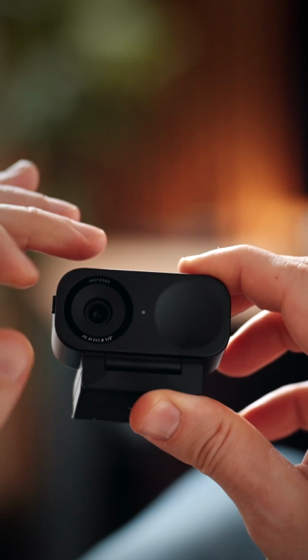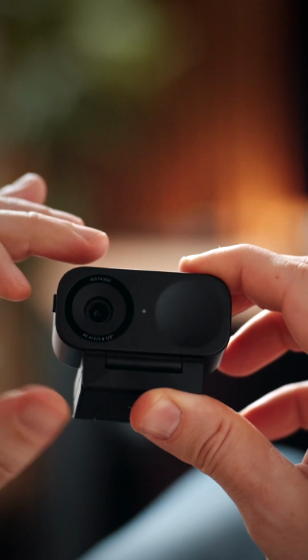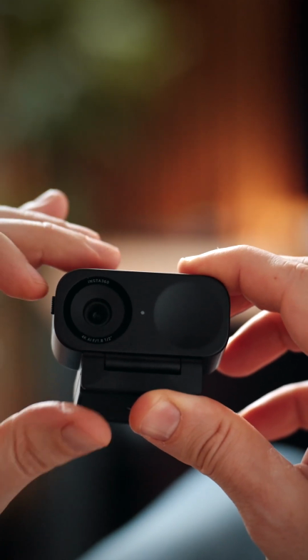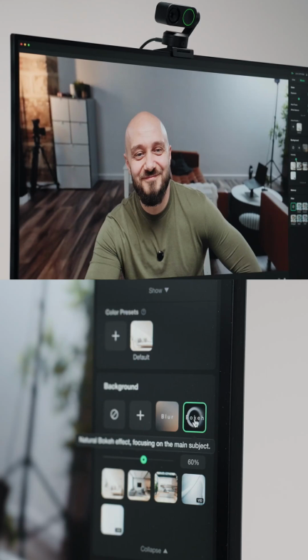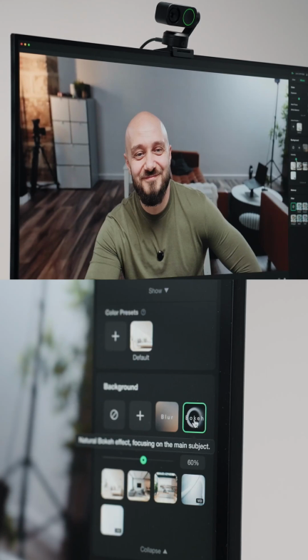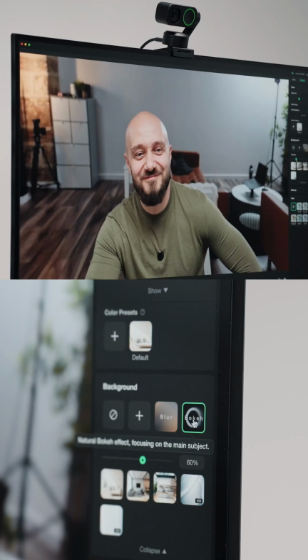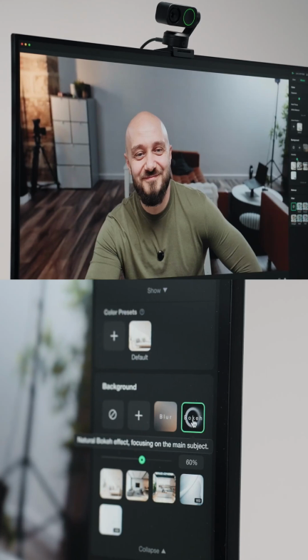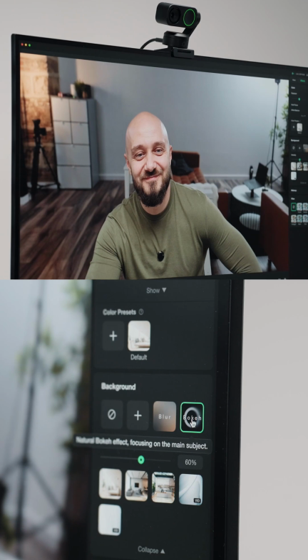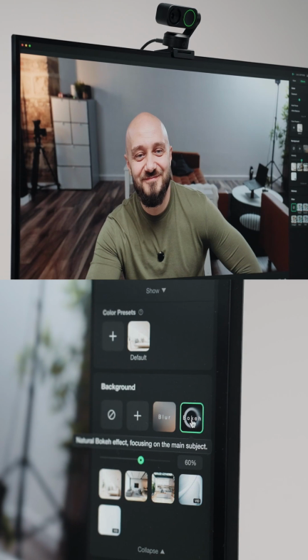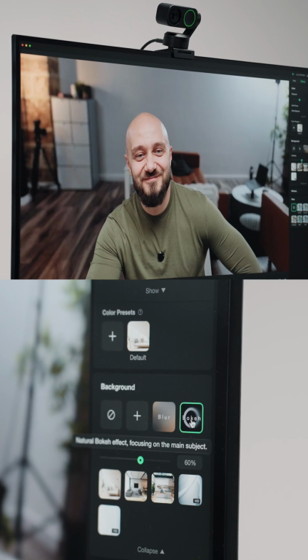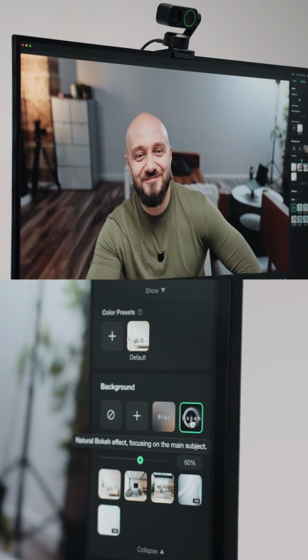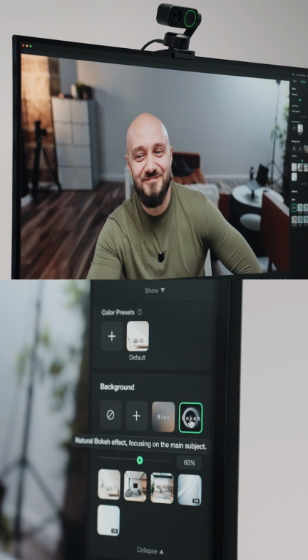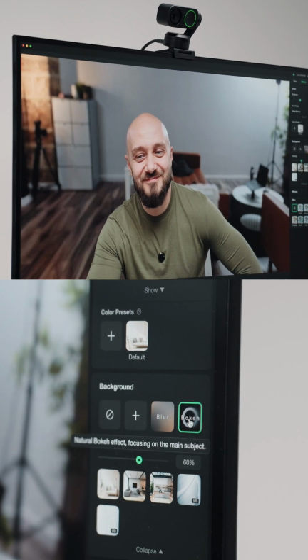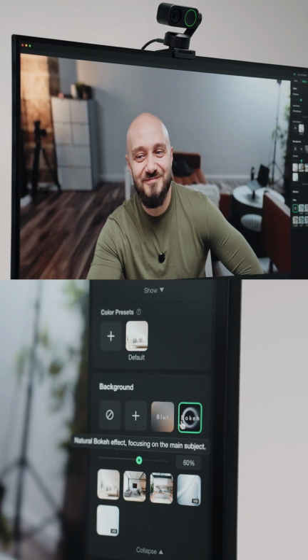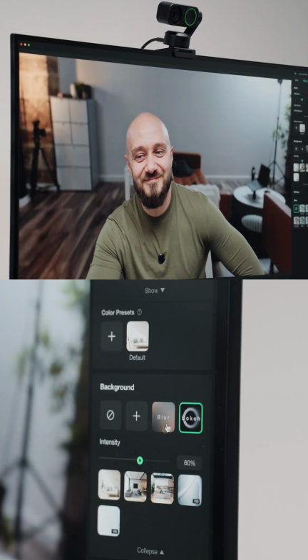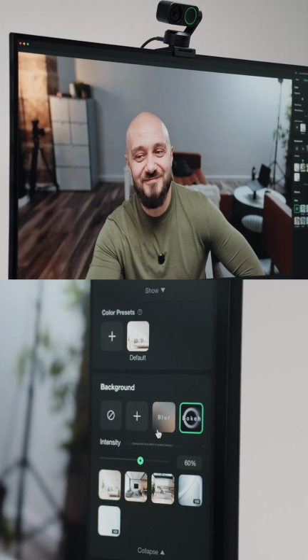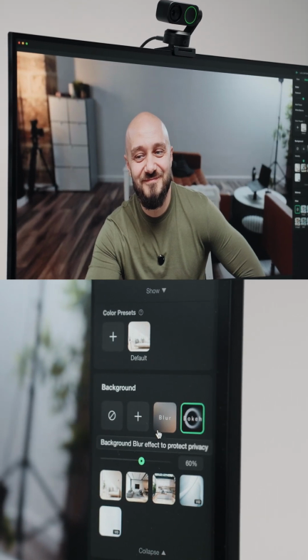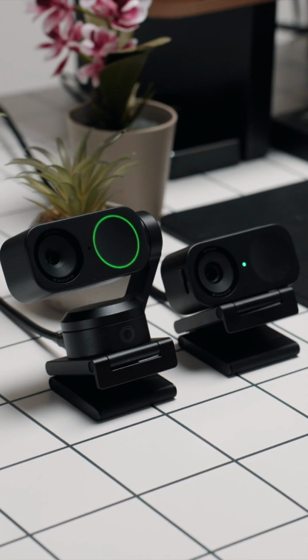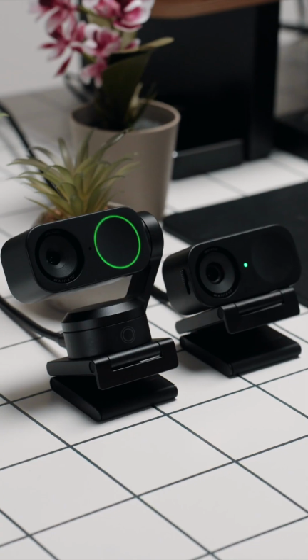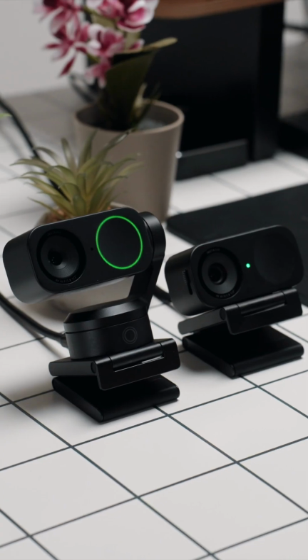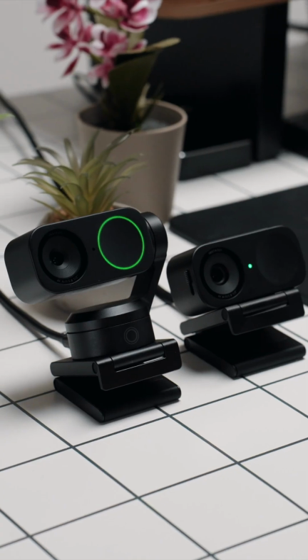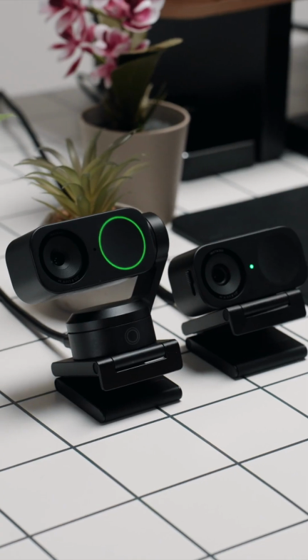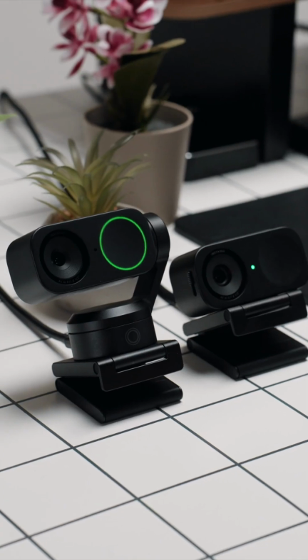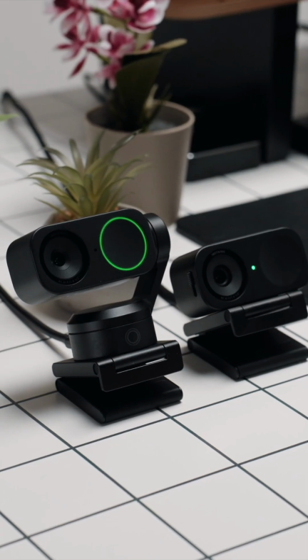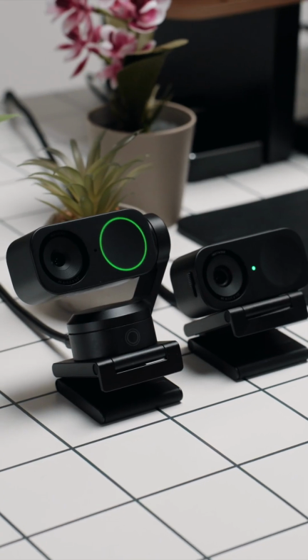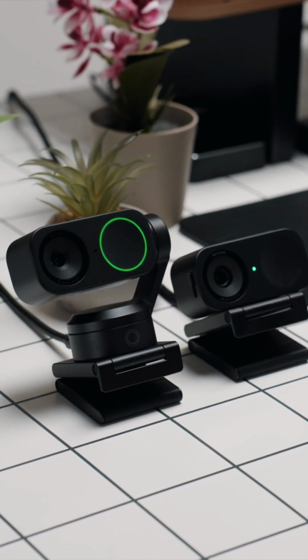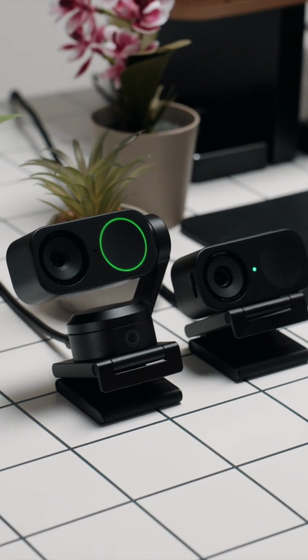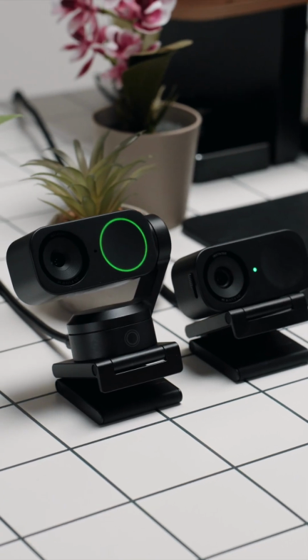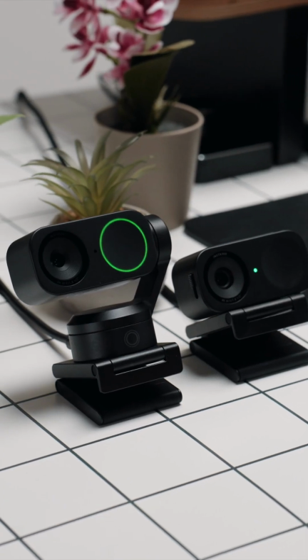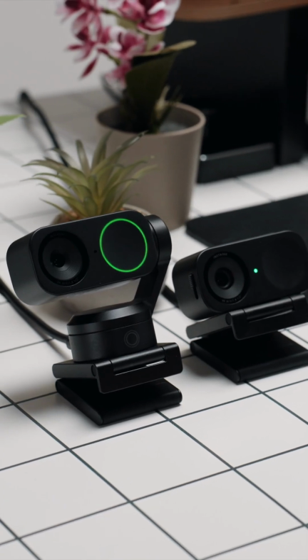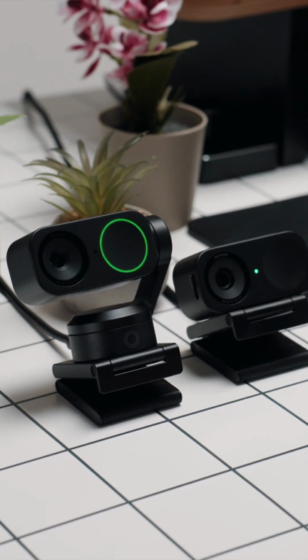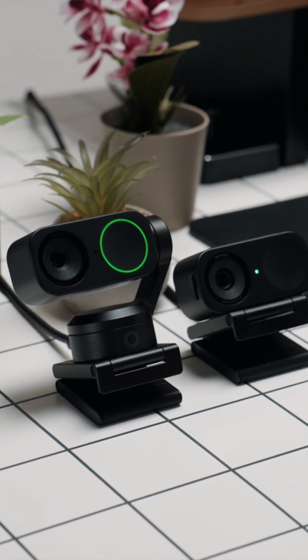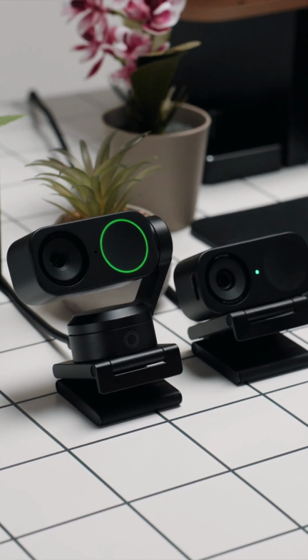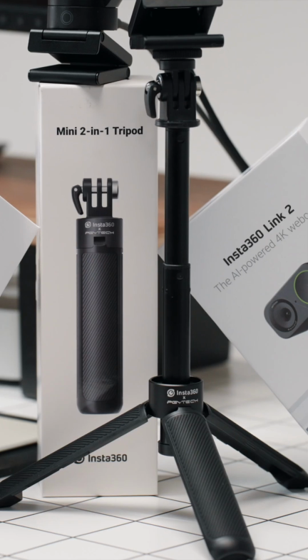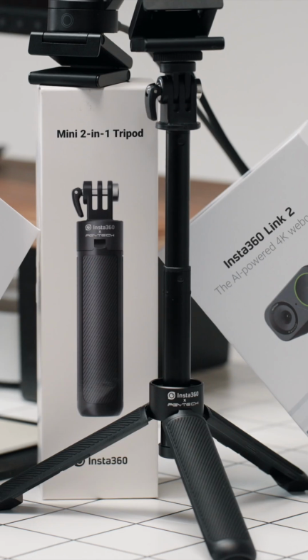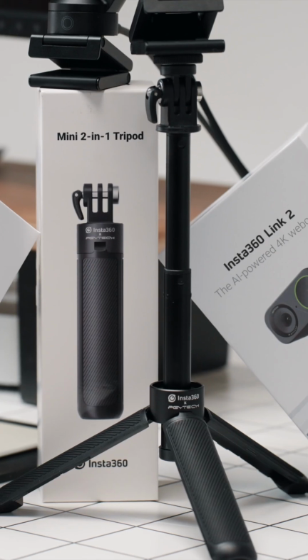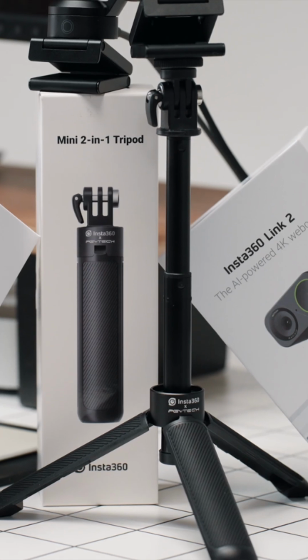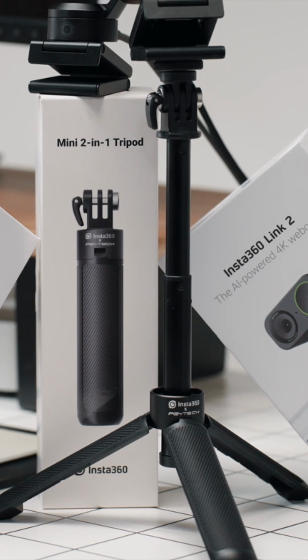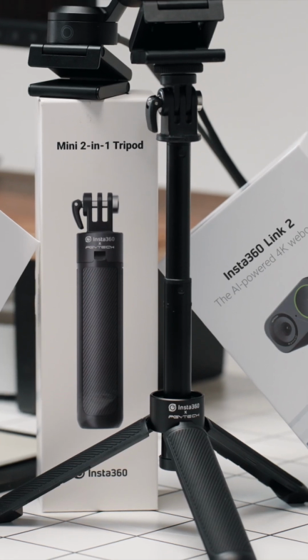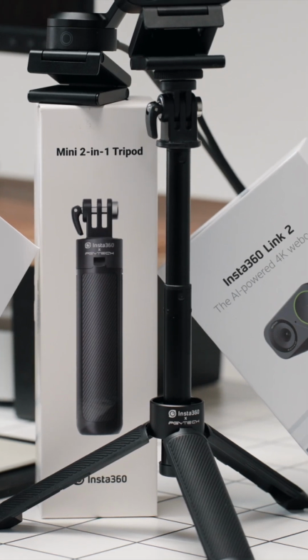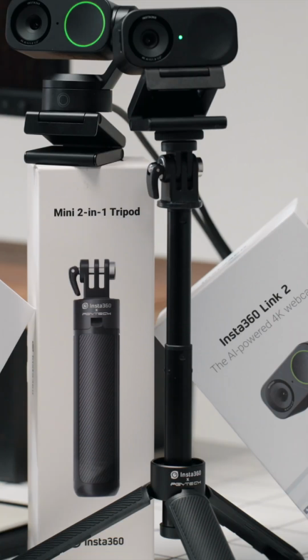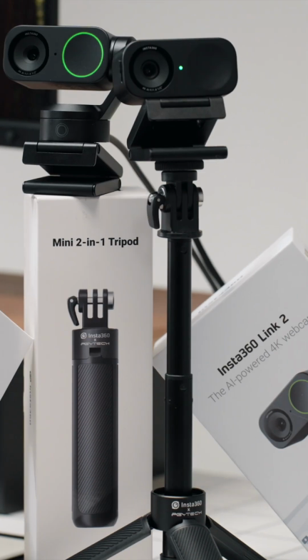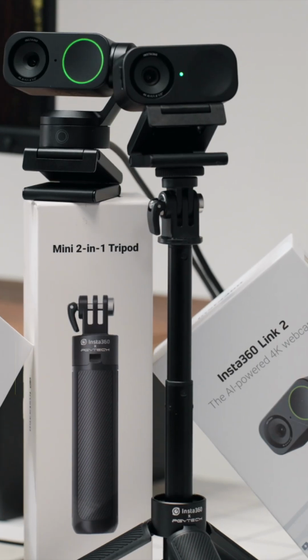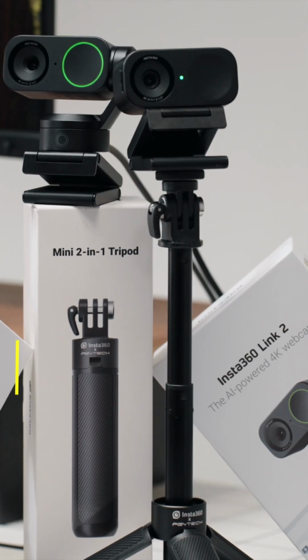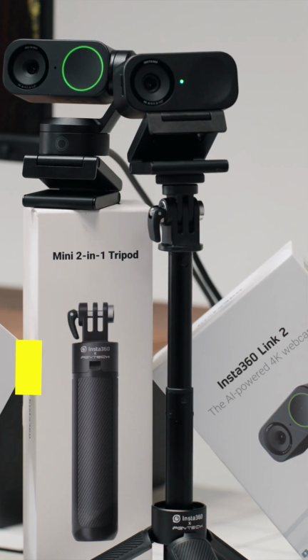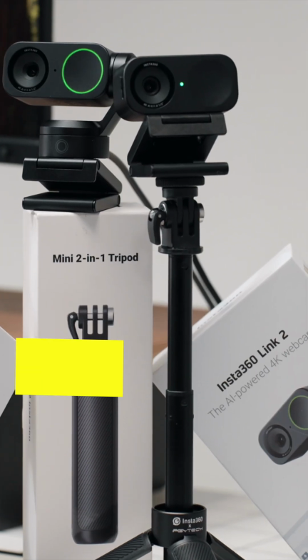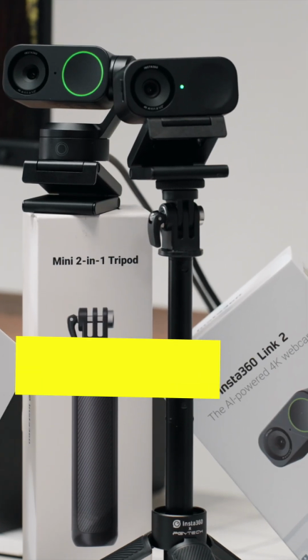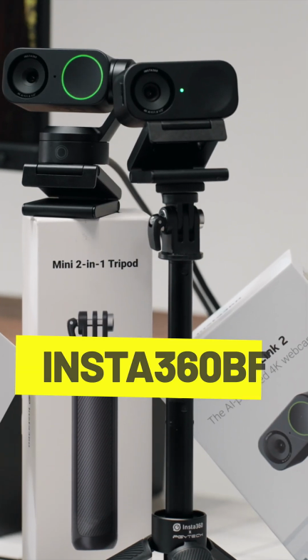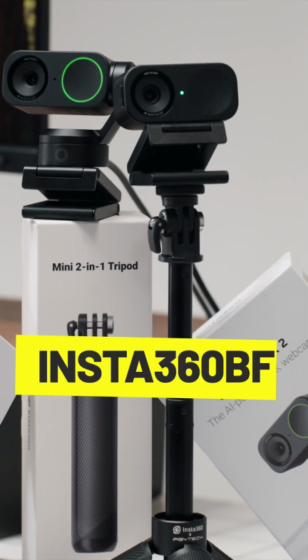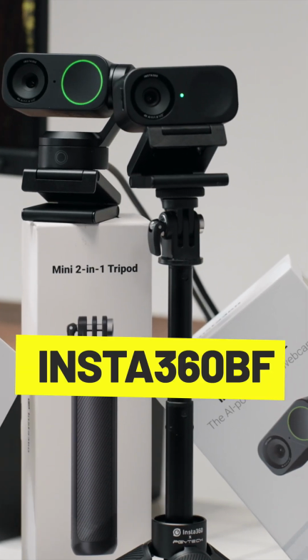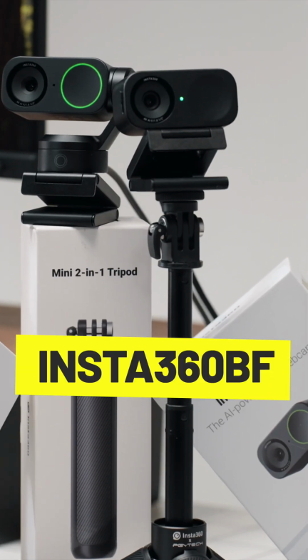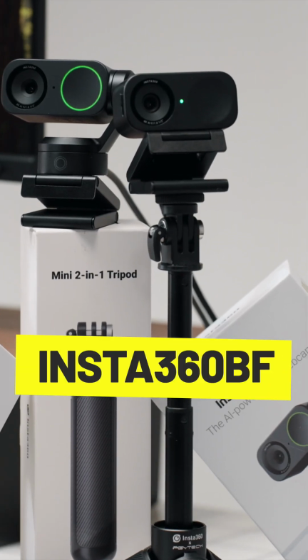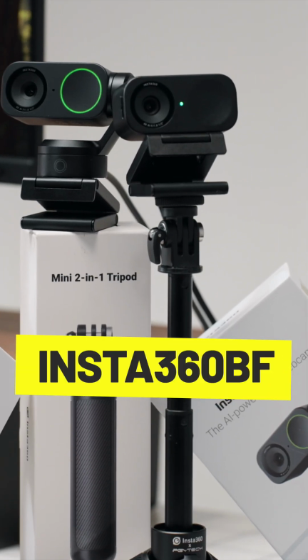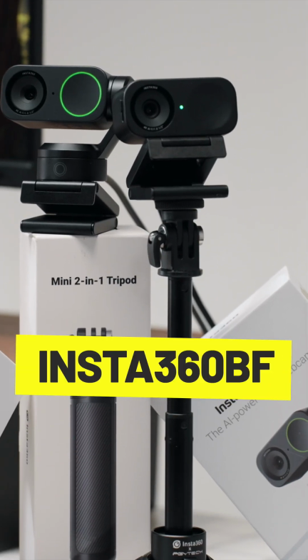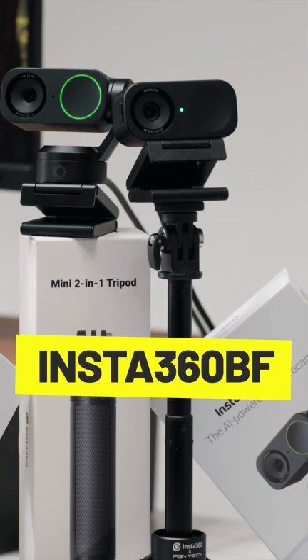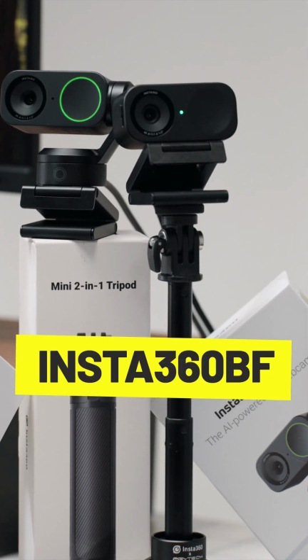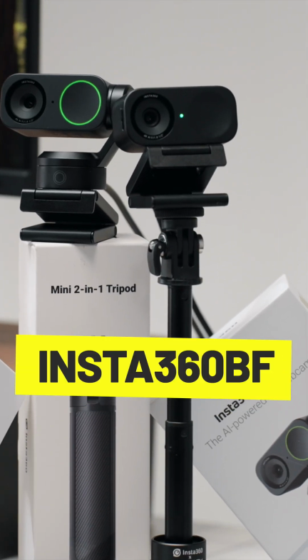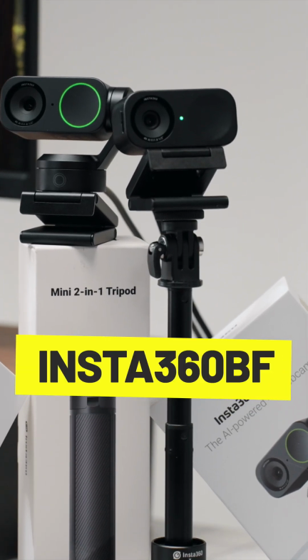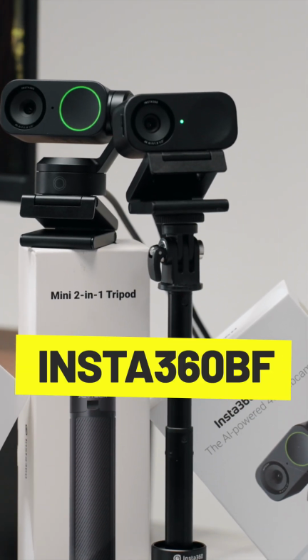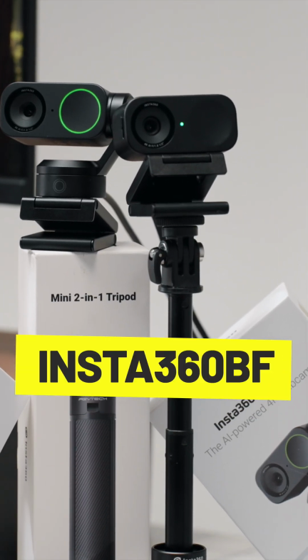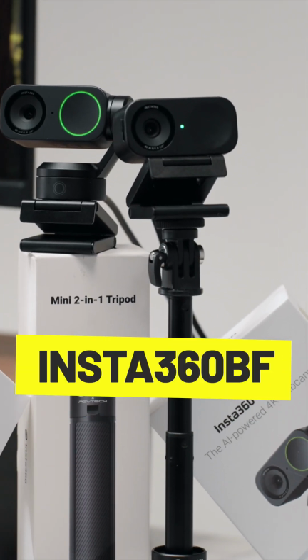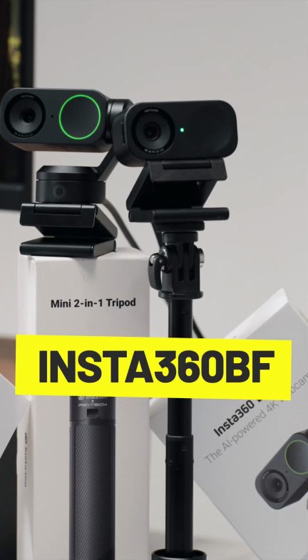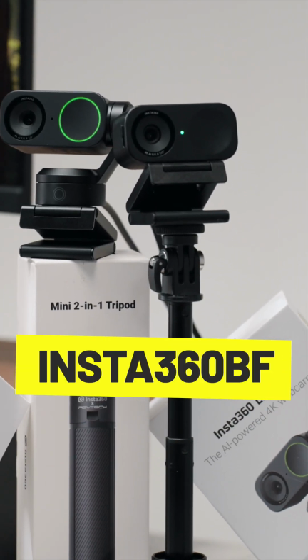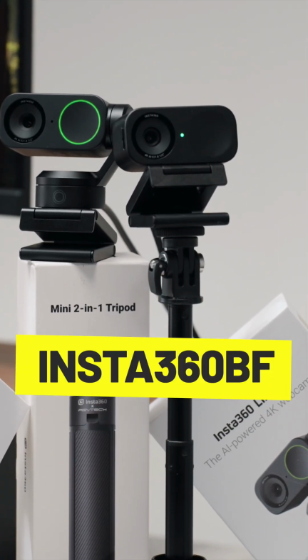I suggest you explore it on your own by following the provided link, where the first 10 people will get a free tripod with the code Insta360BF on Amazon.